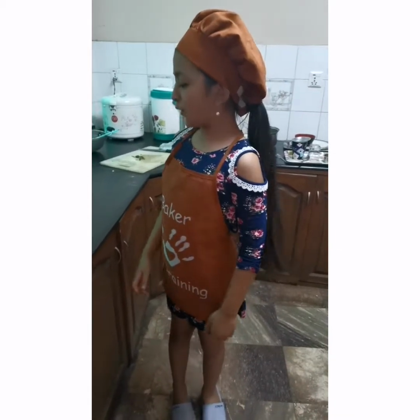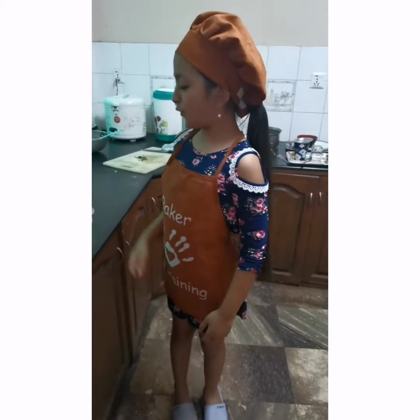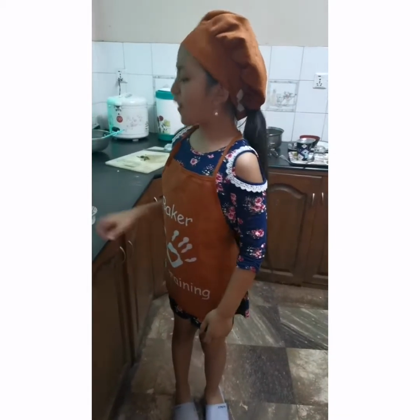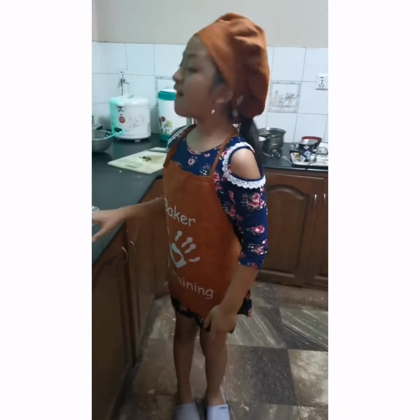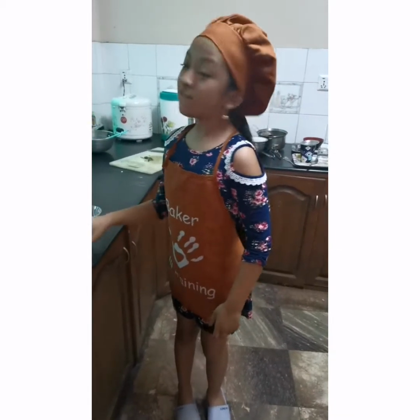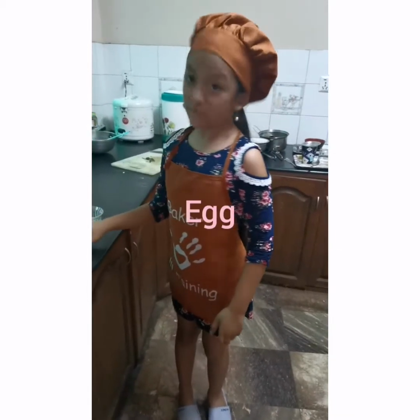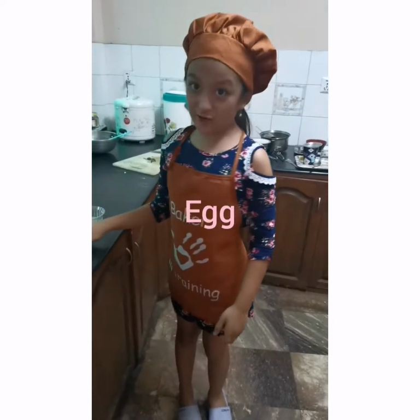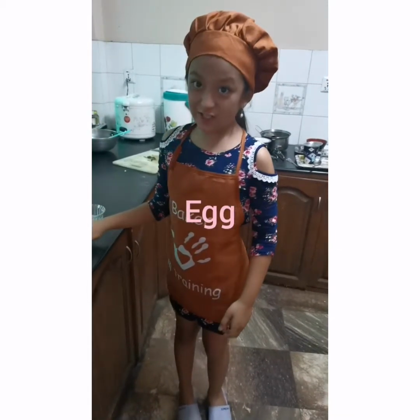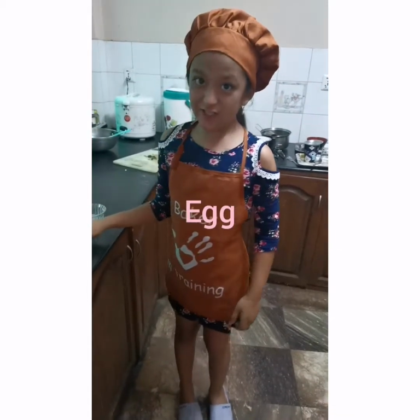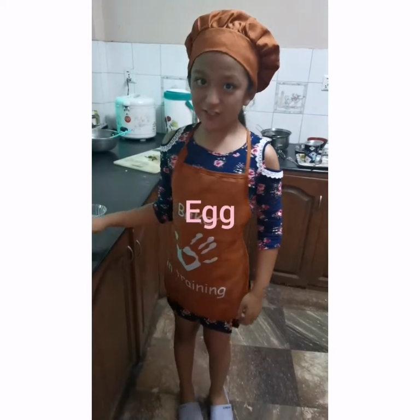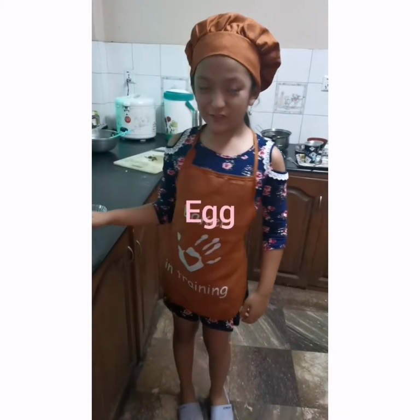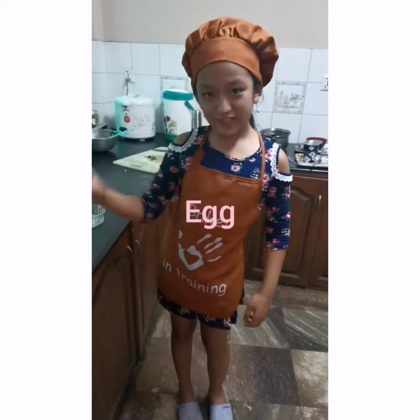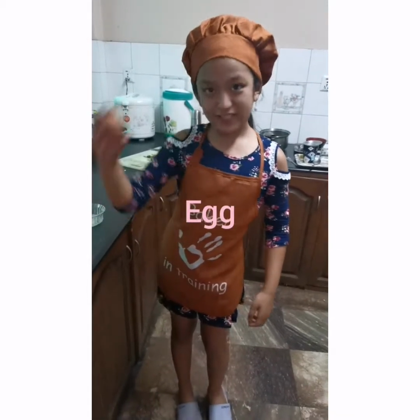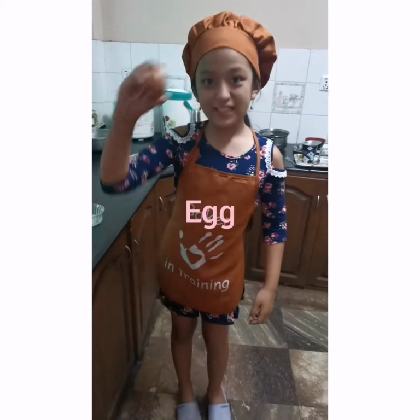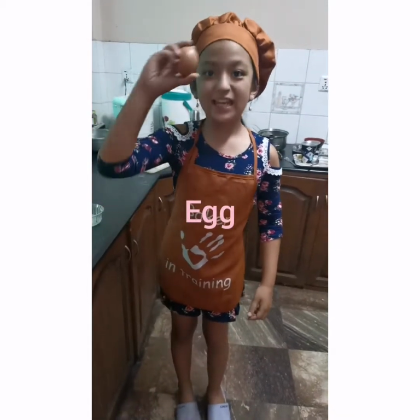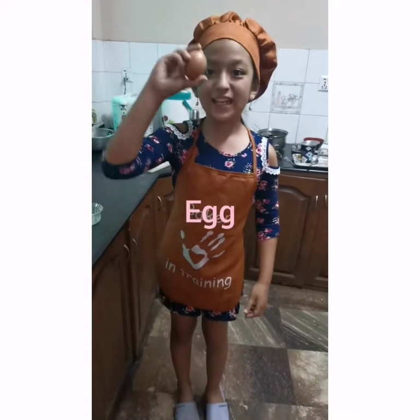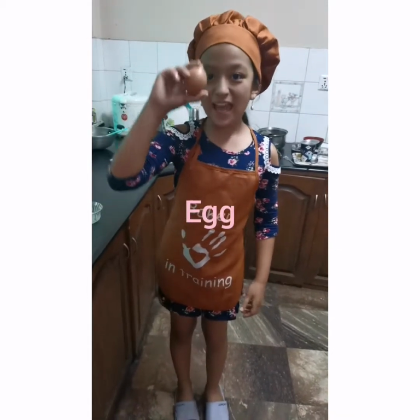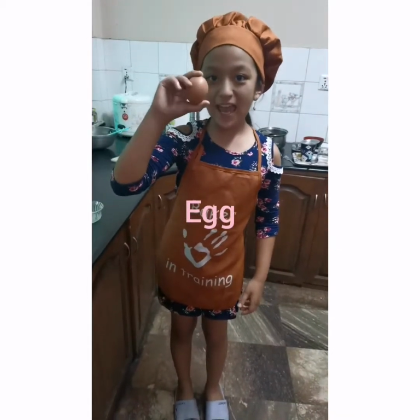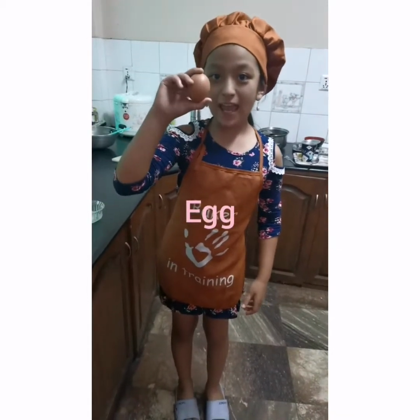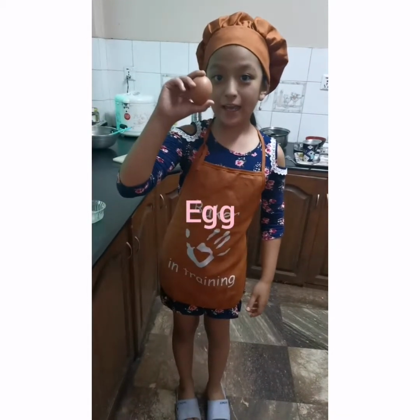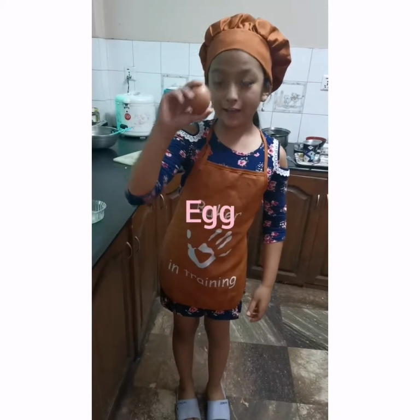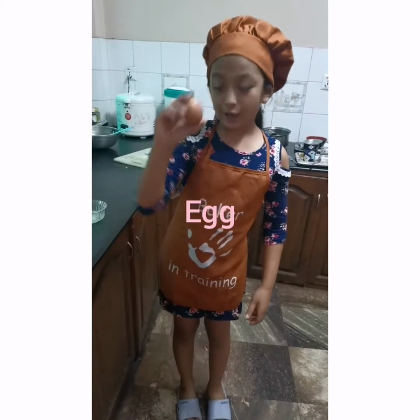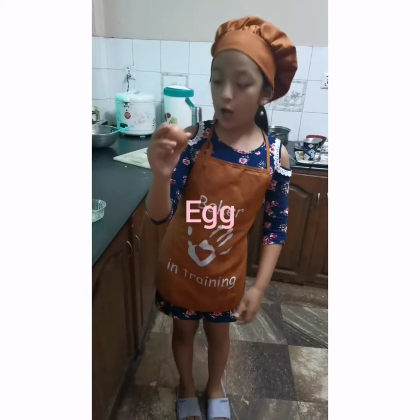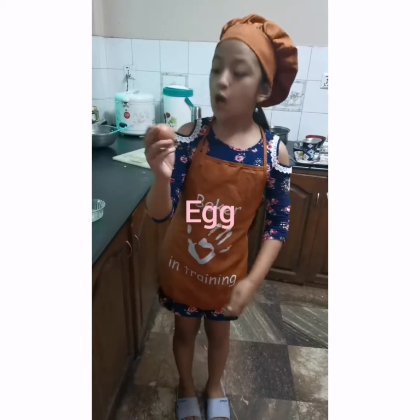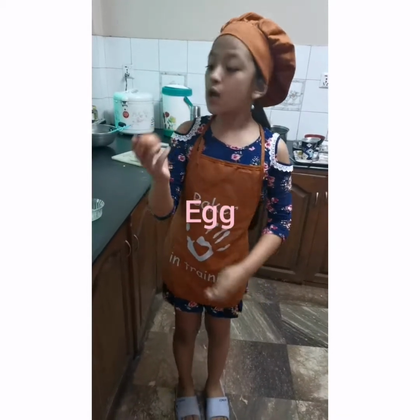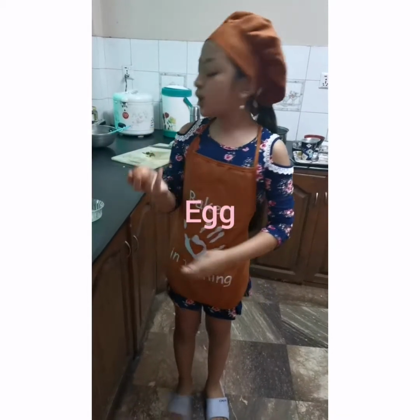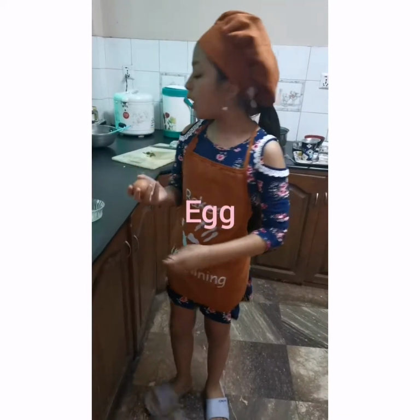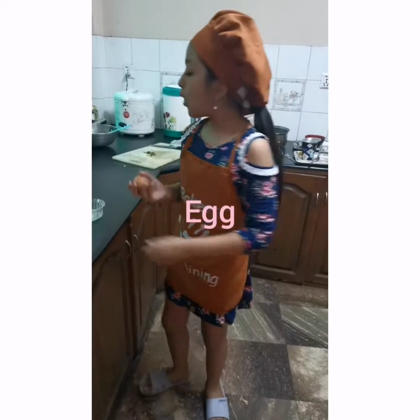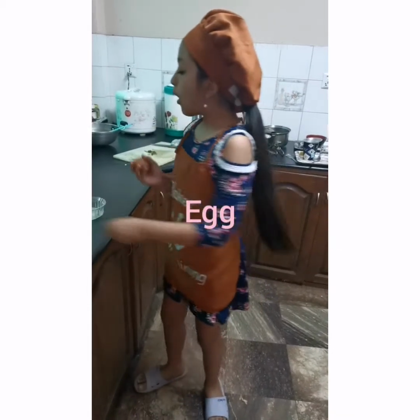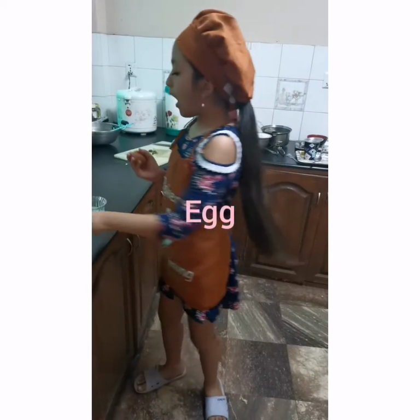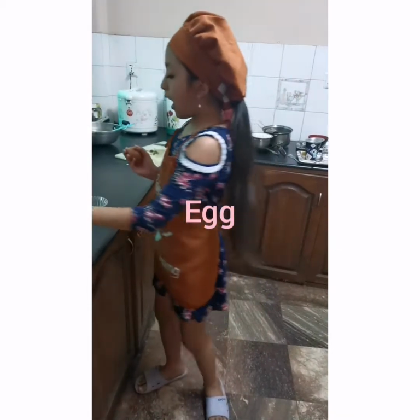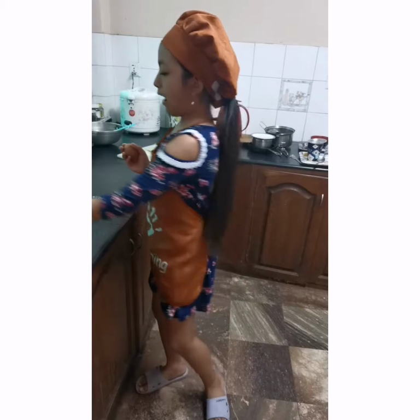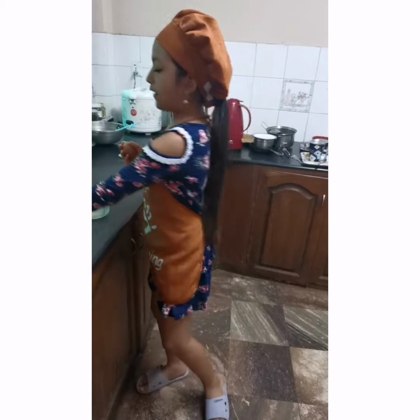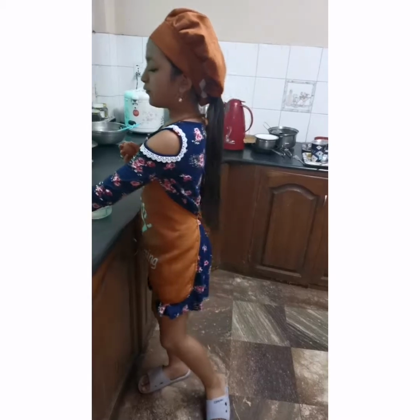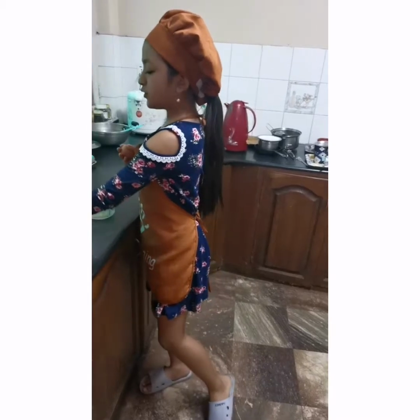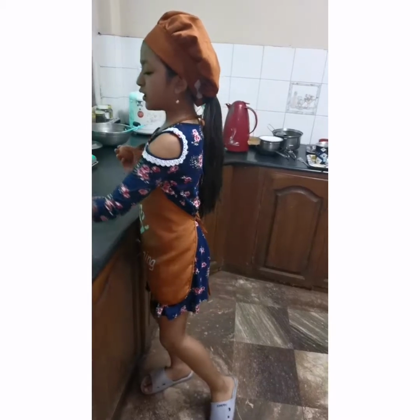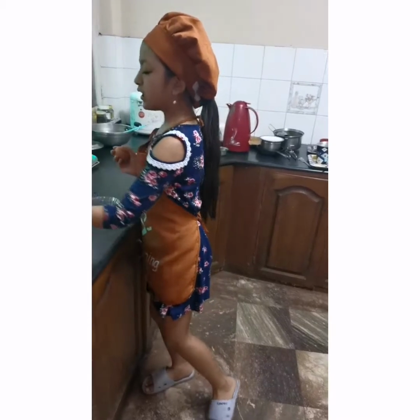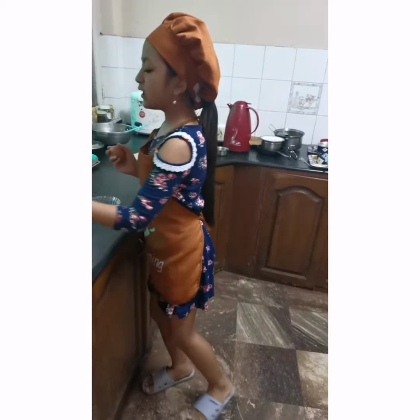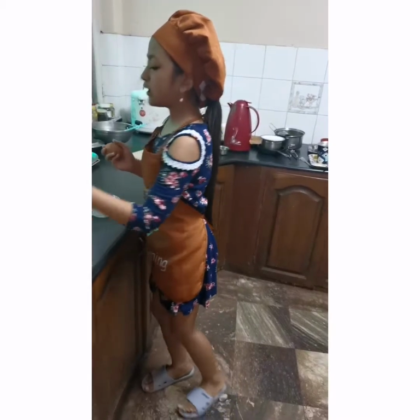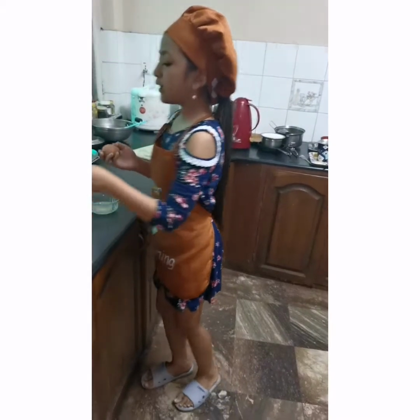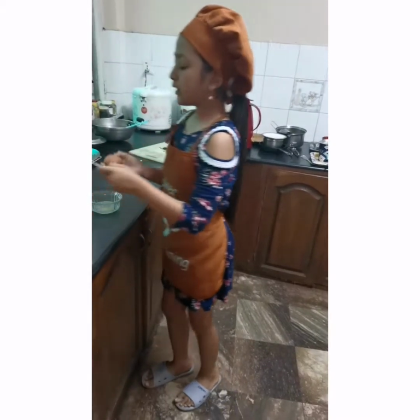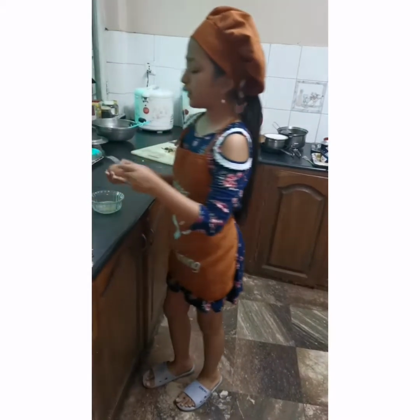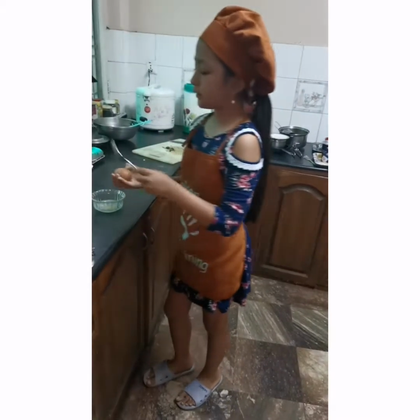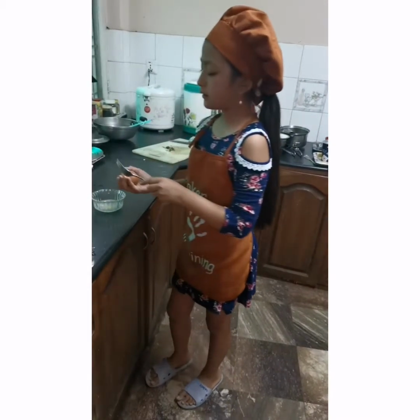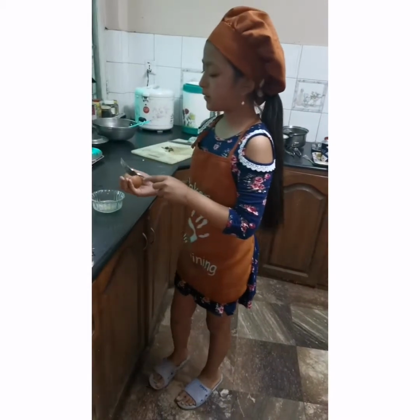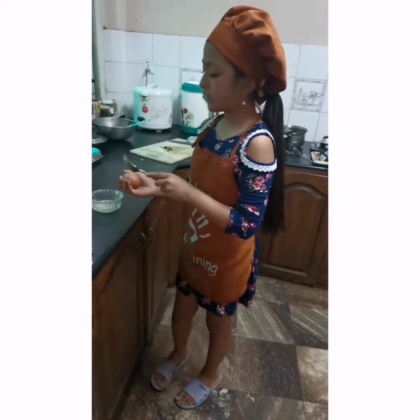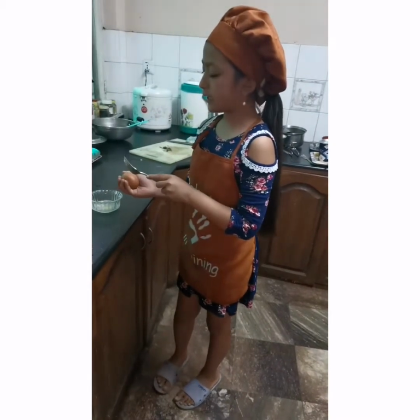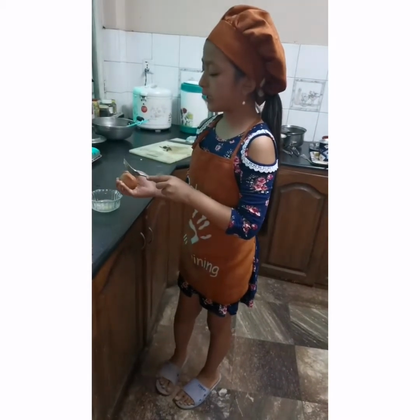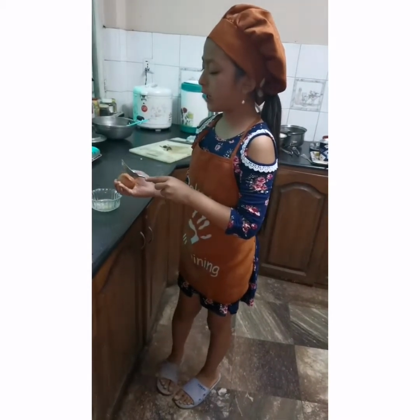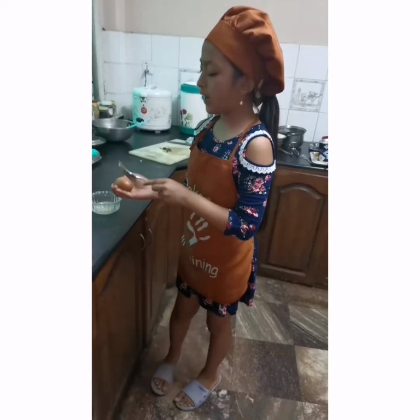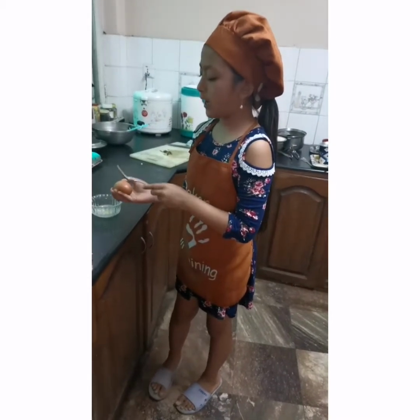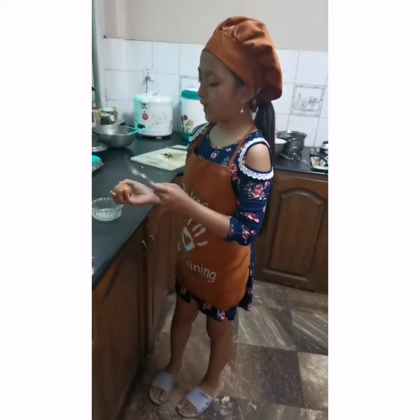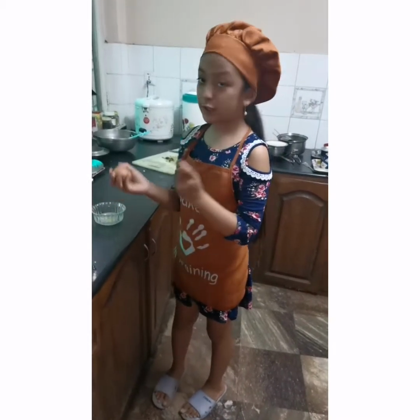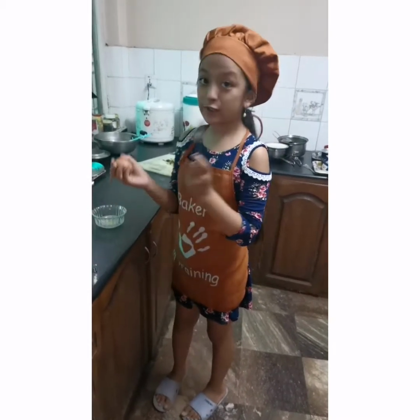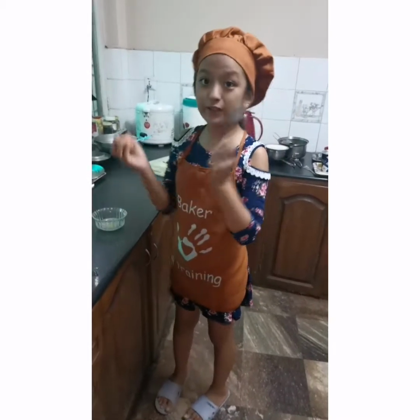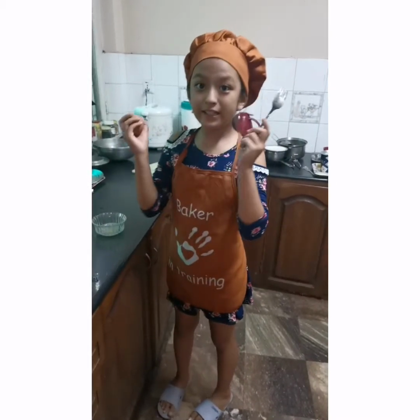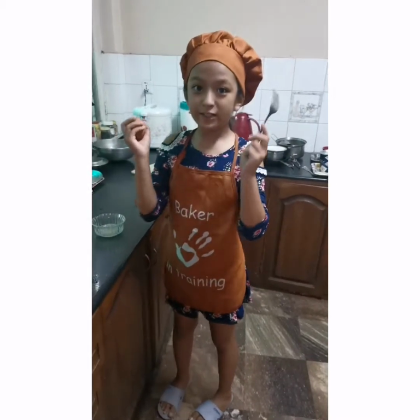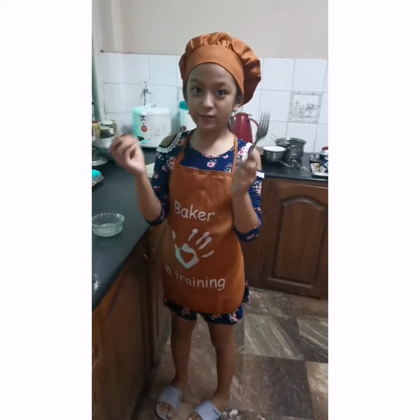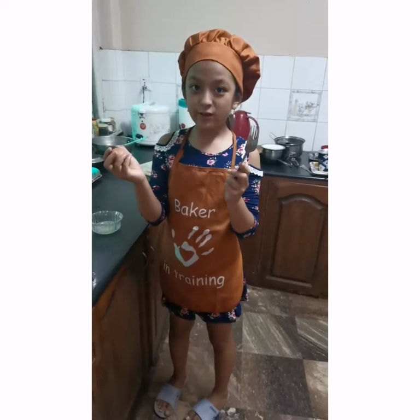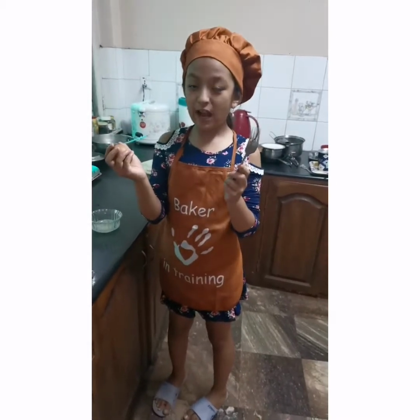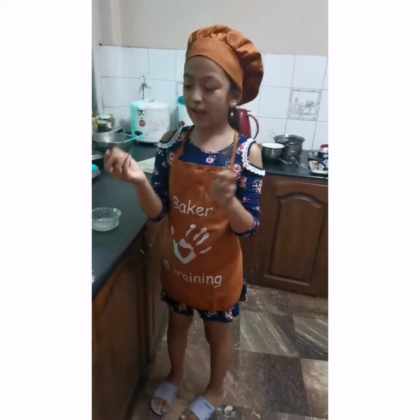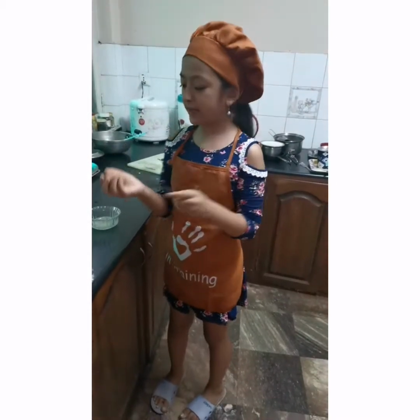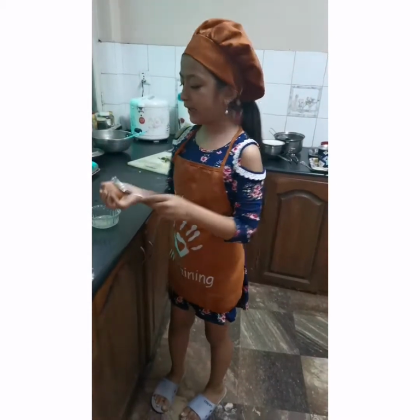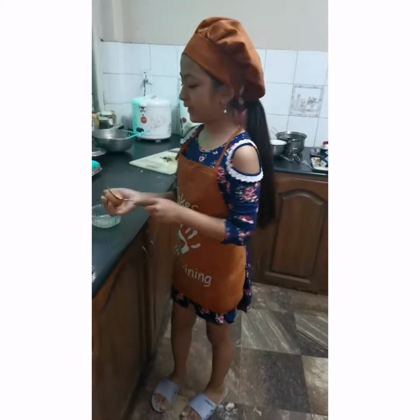So, first you need an egg. After baking an egg you need a blanket.